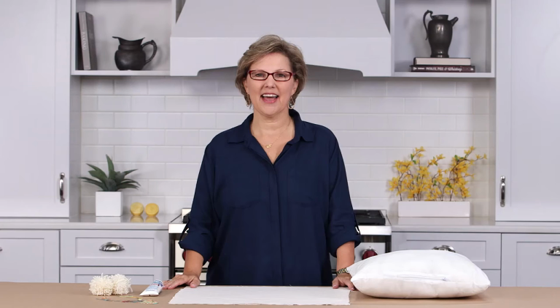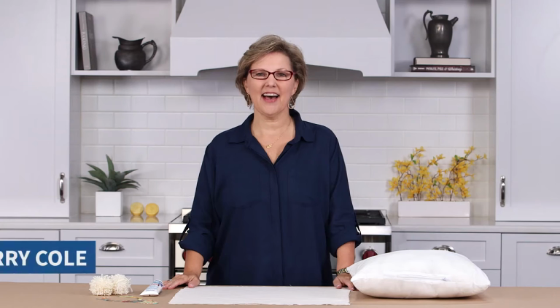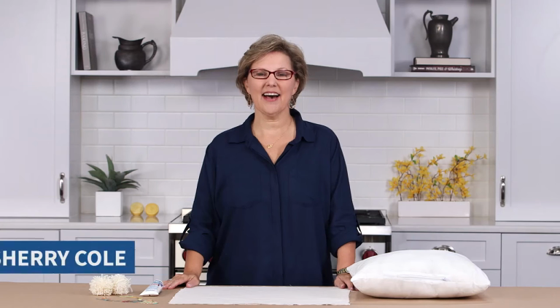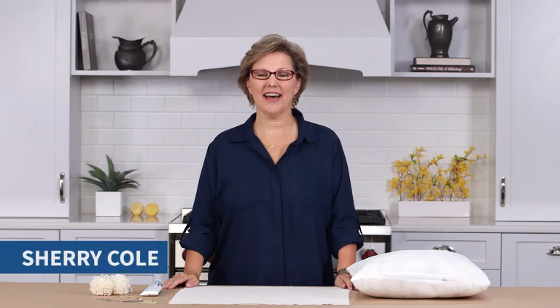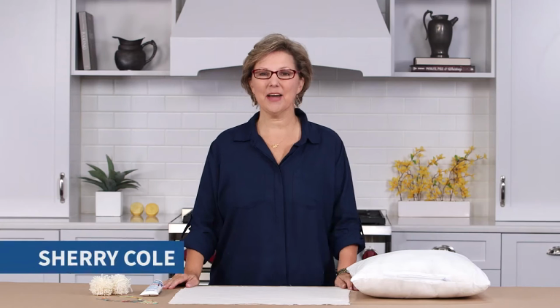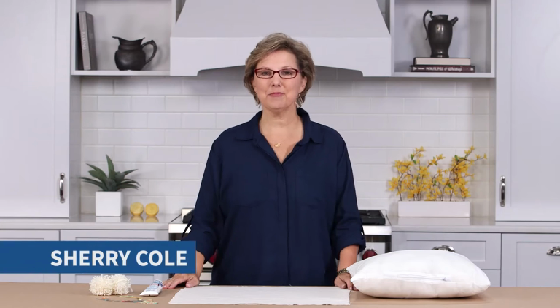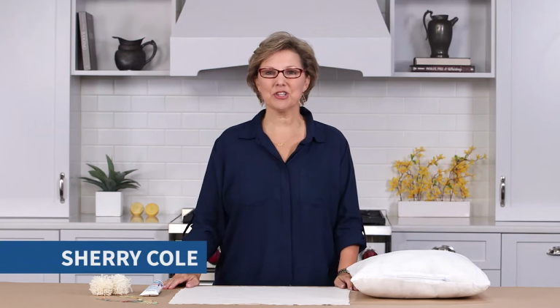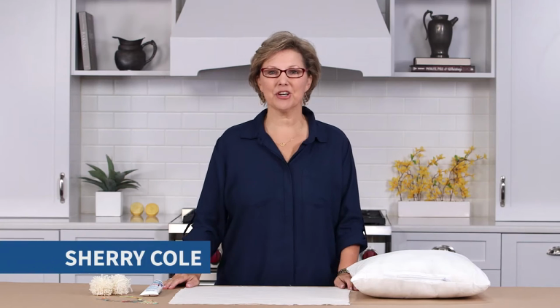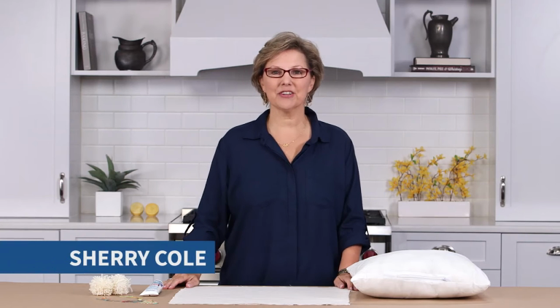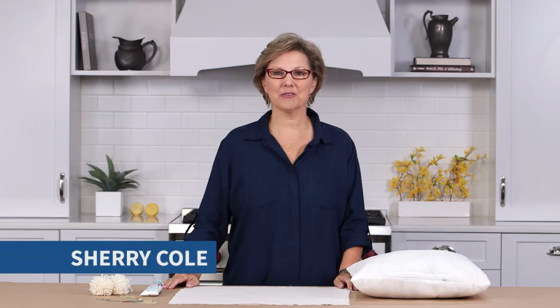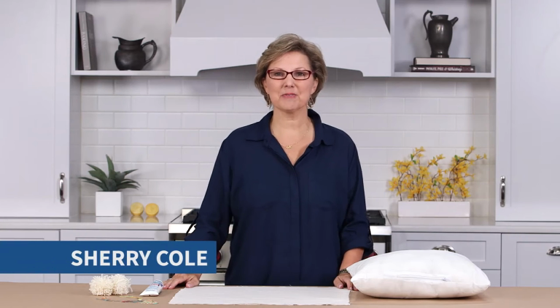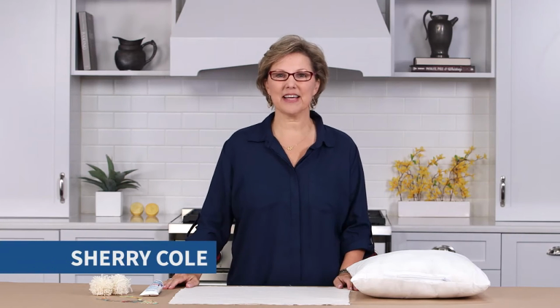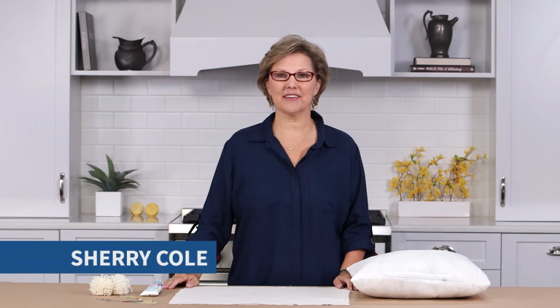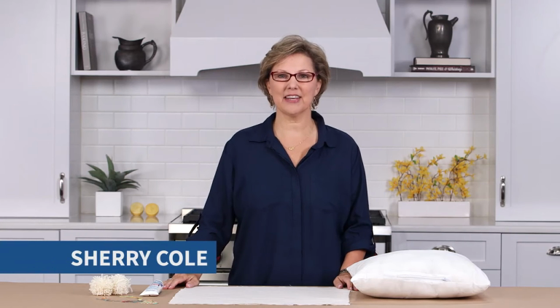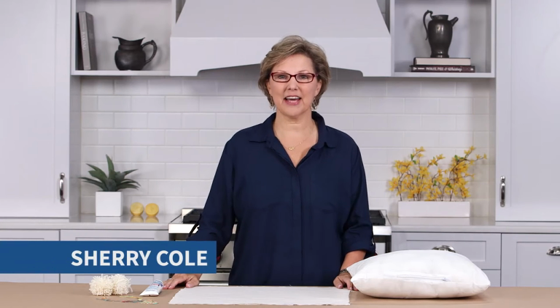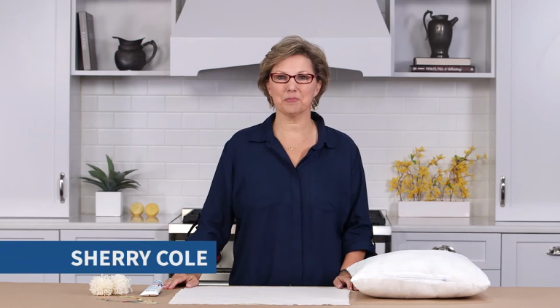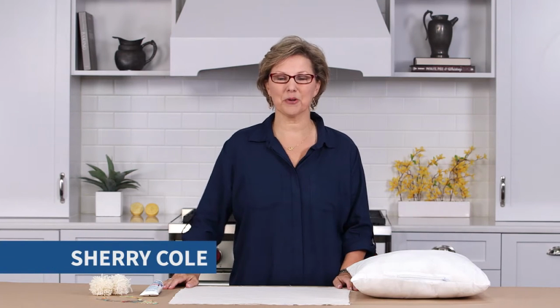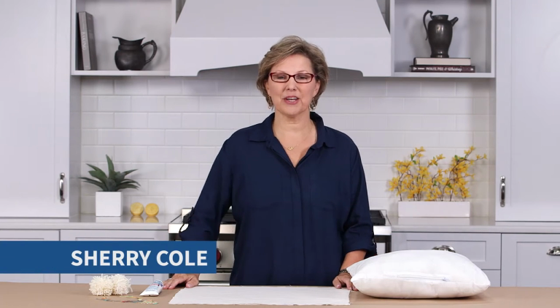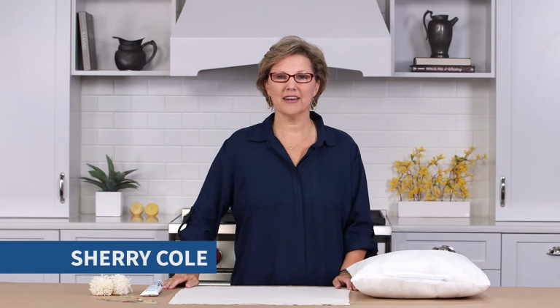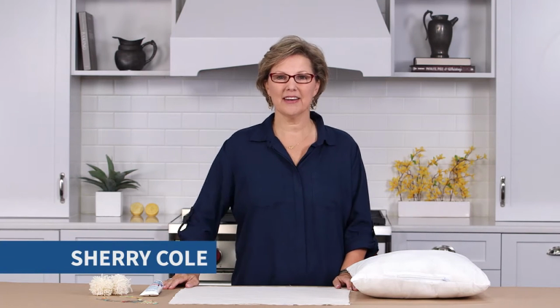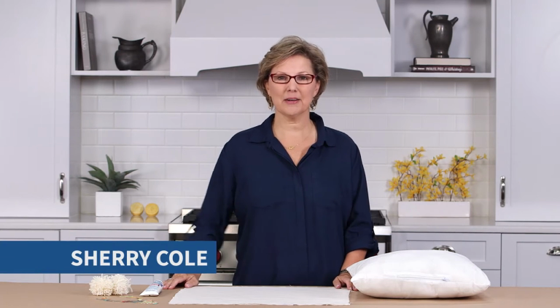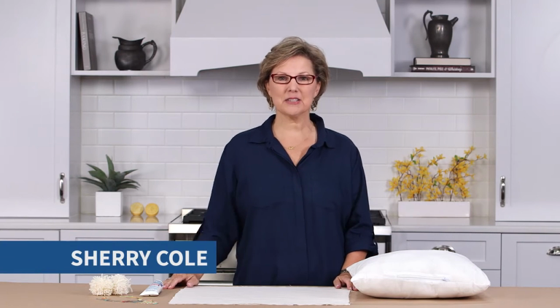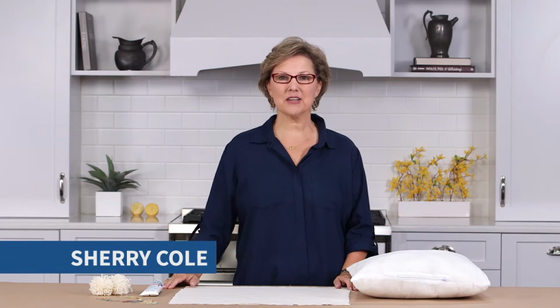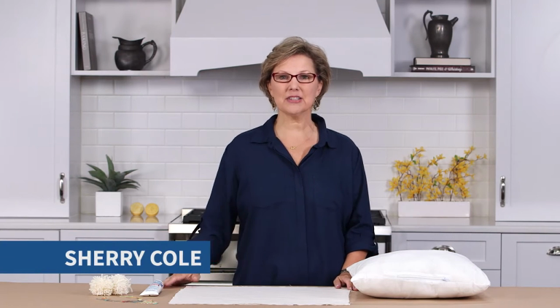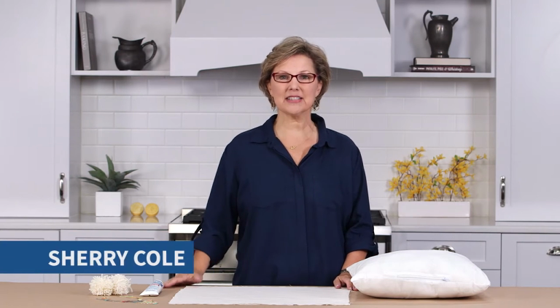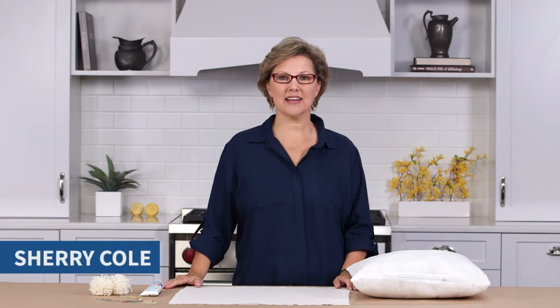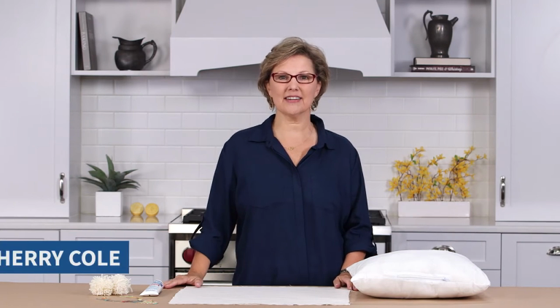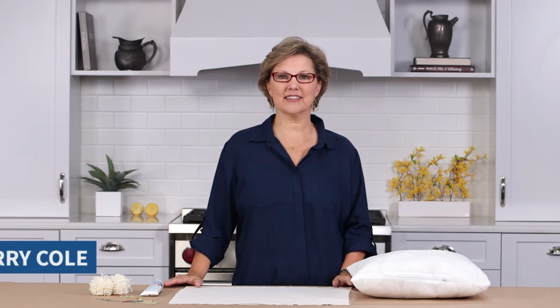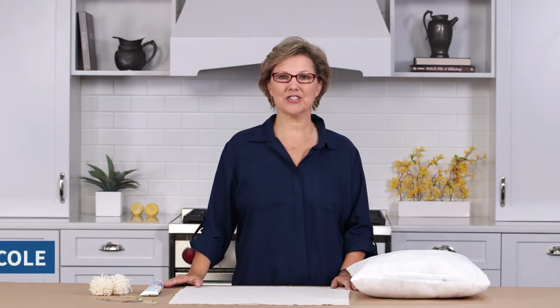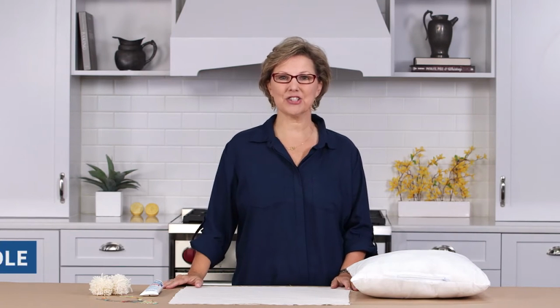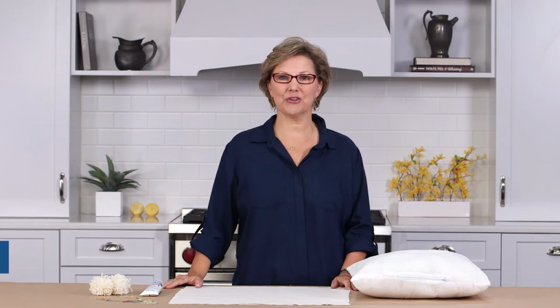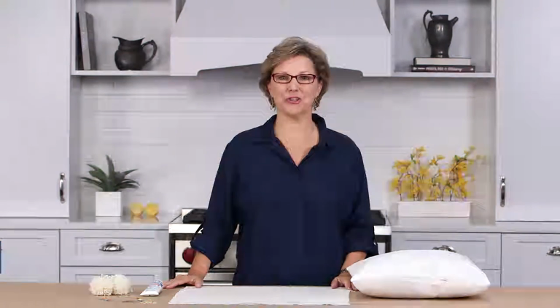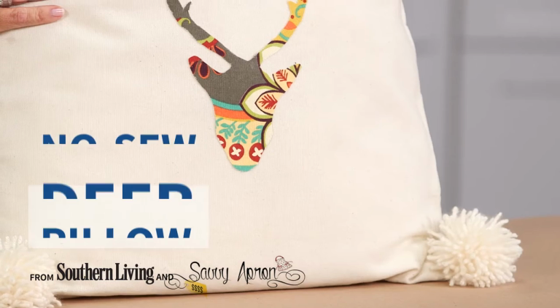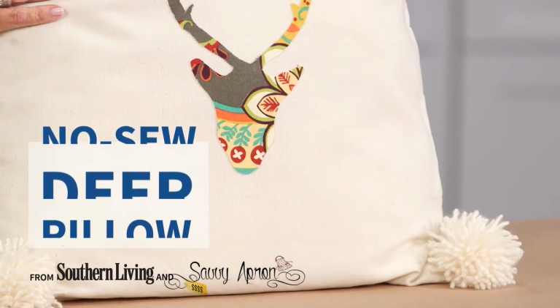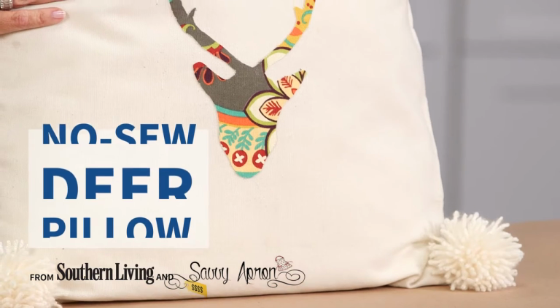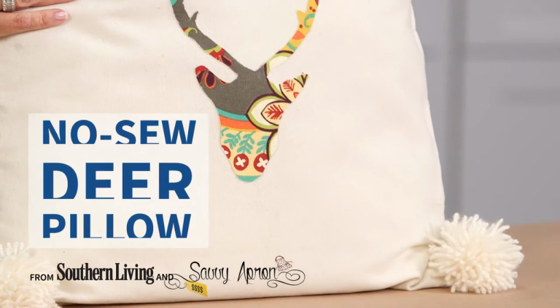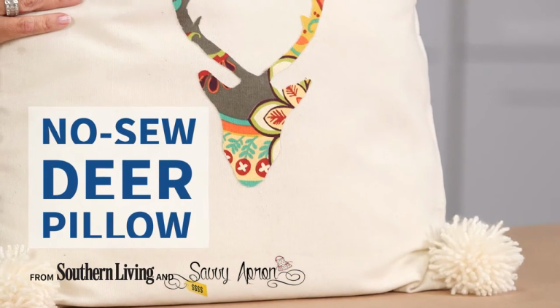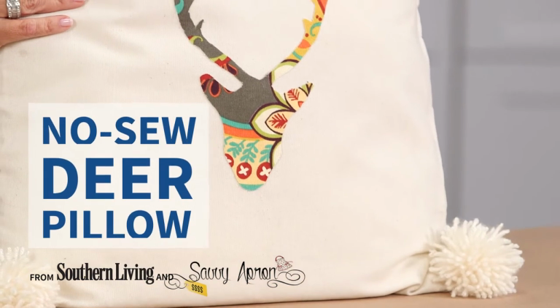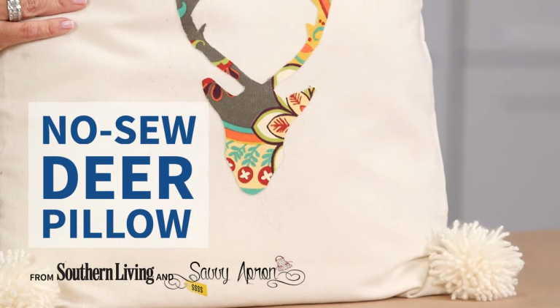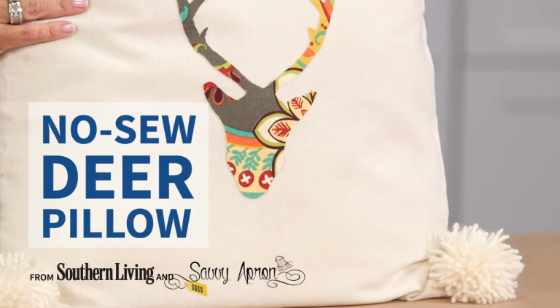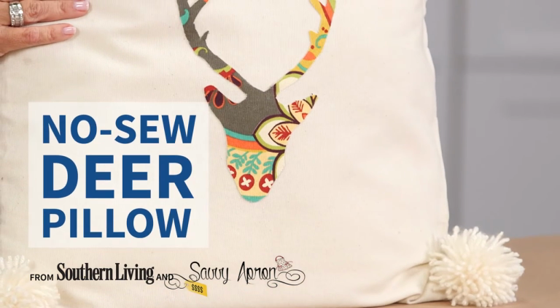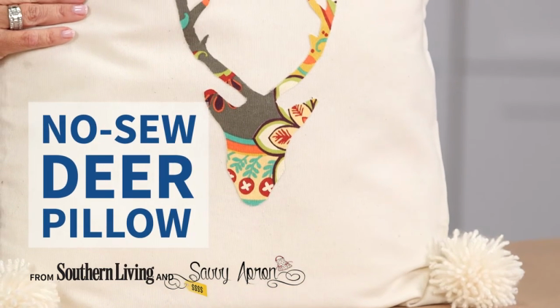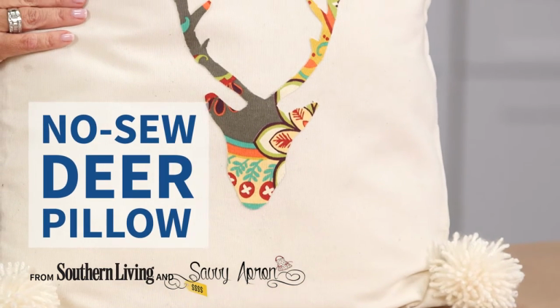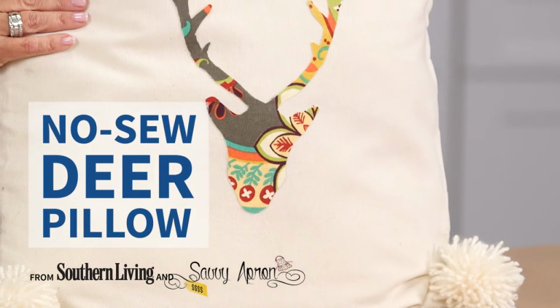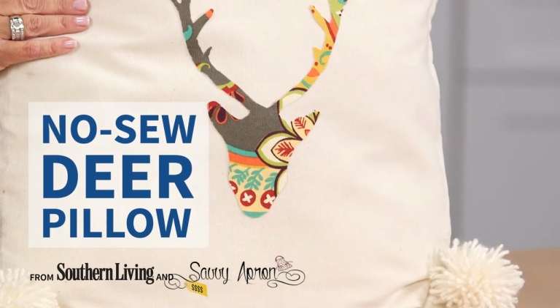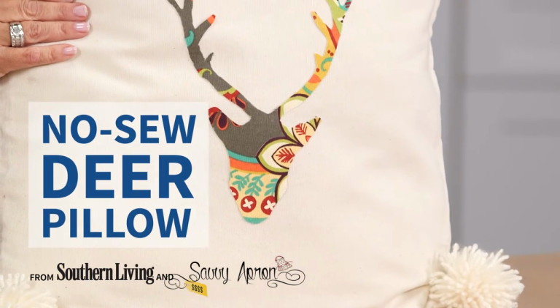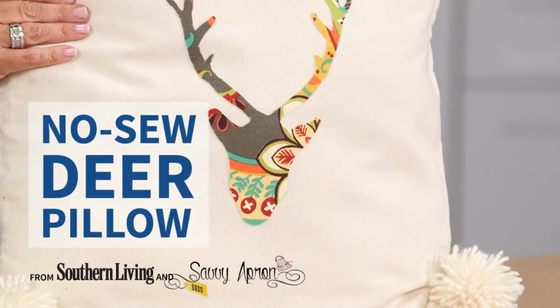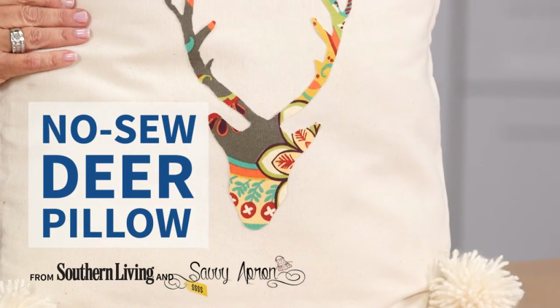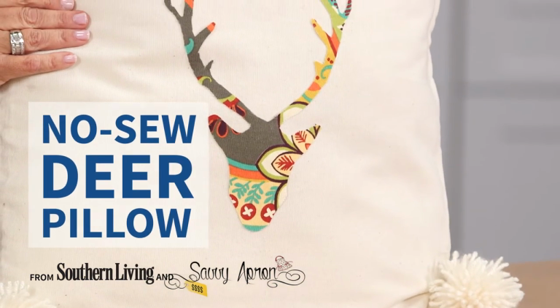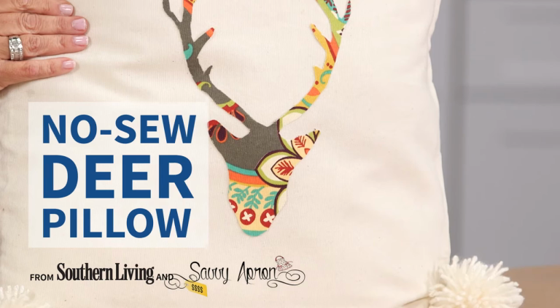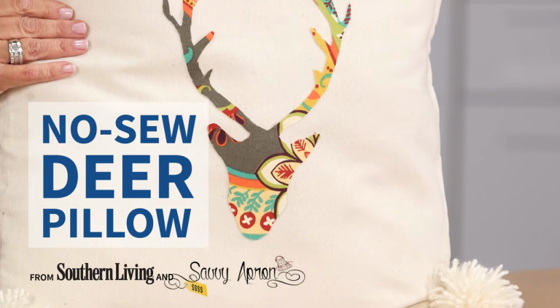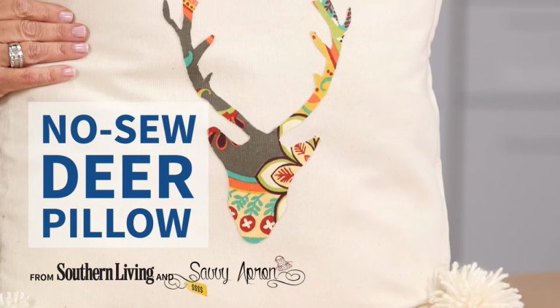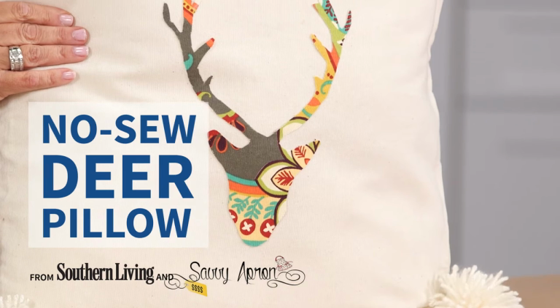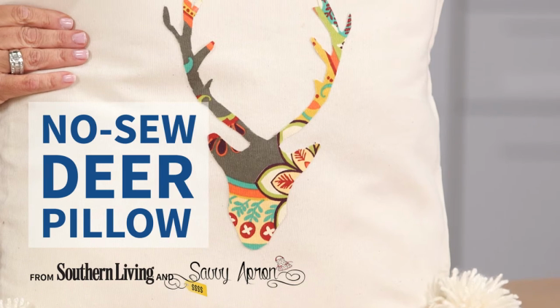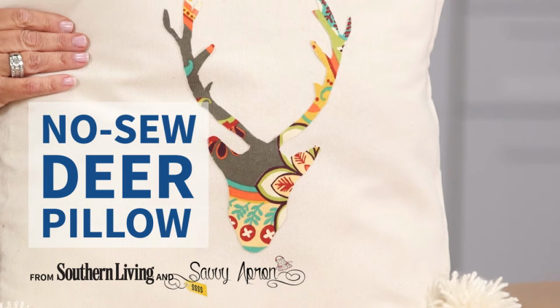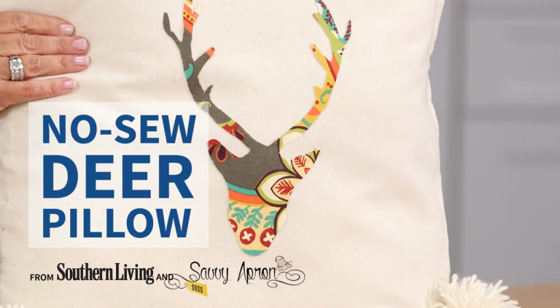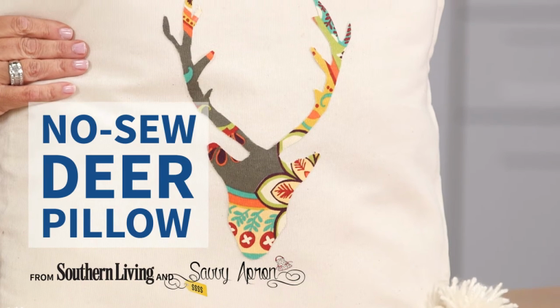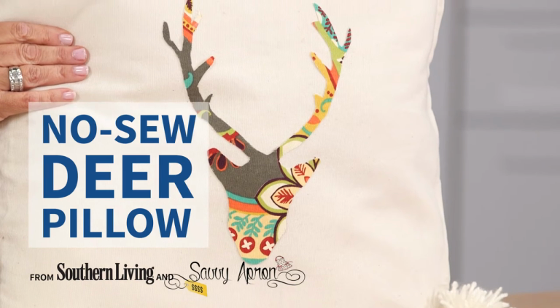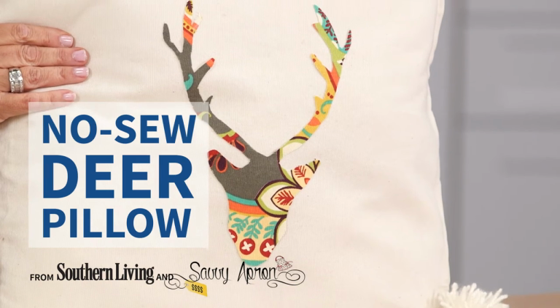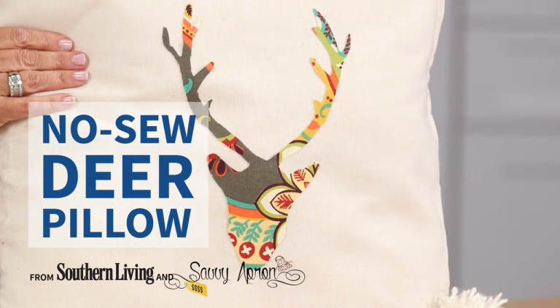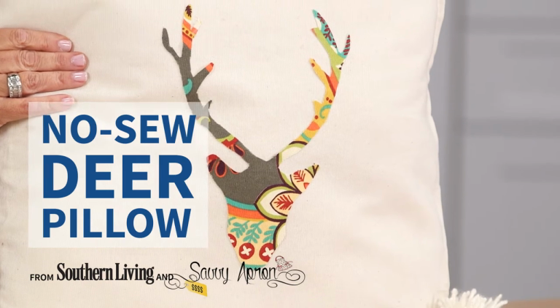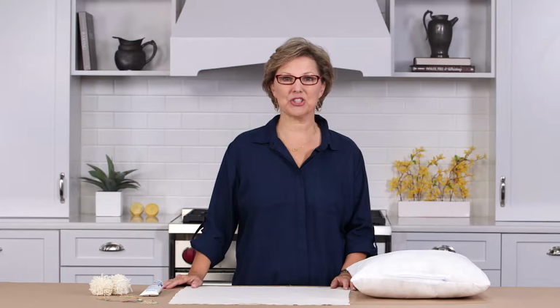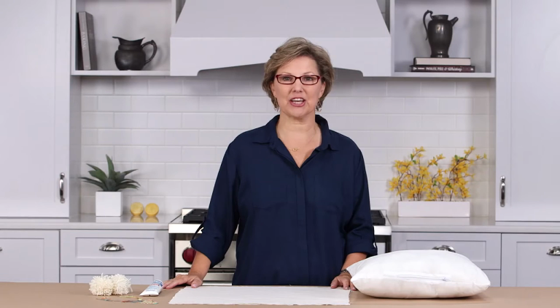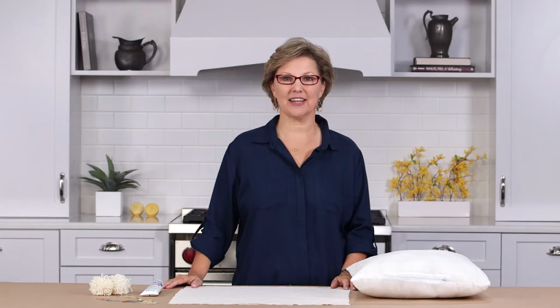Hi, I'm Sheri from Savvy Apron, and I'm so excited to show you how you can make your own pillow, even if you don't own a sewing machine.